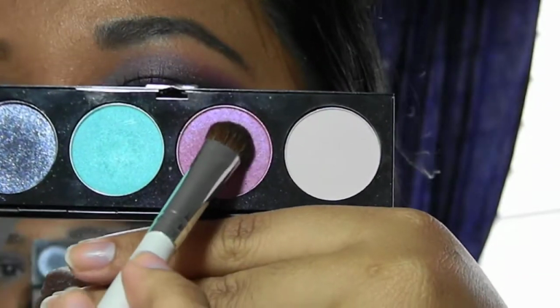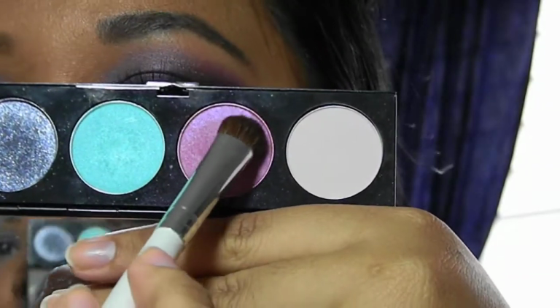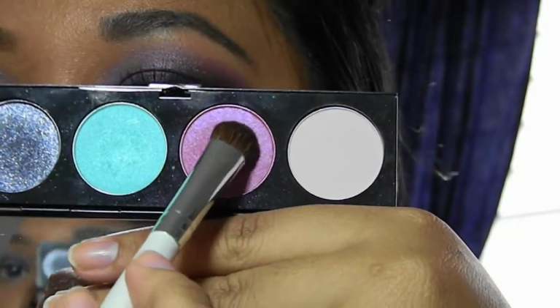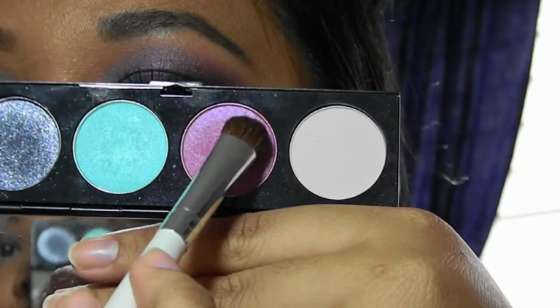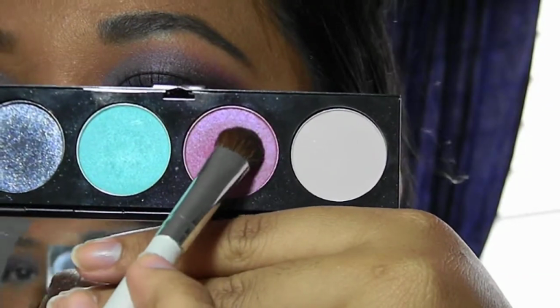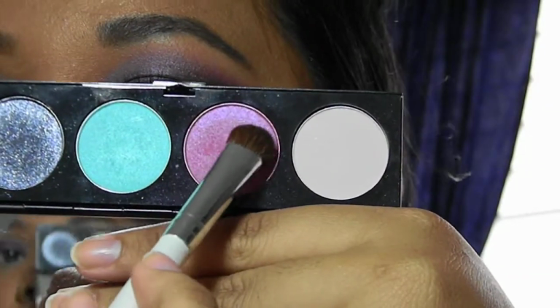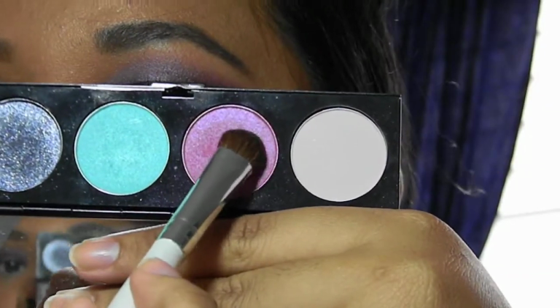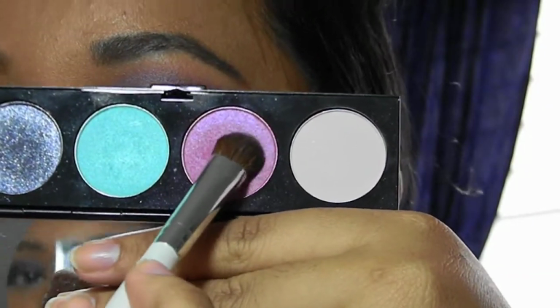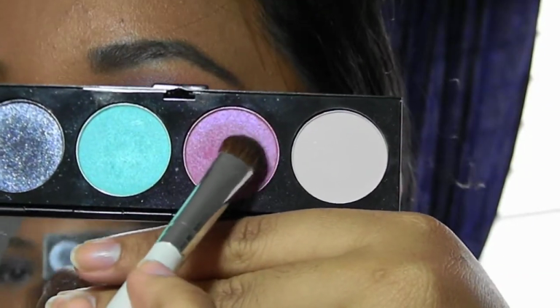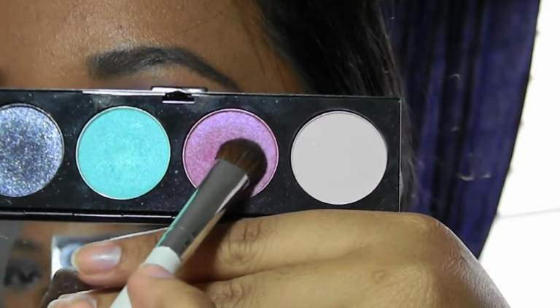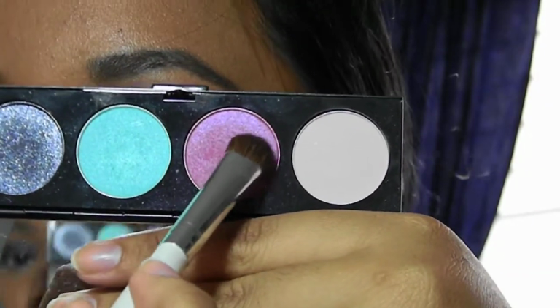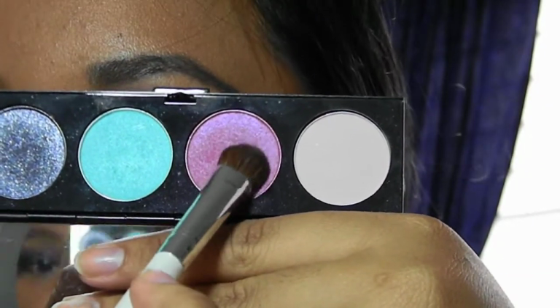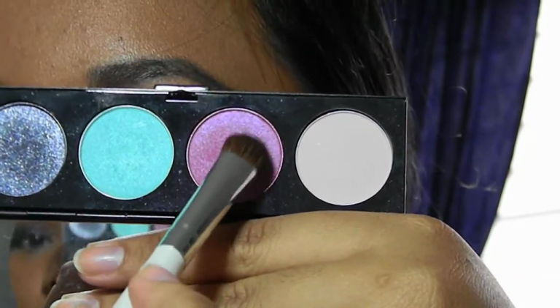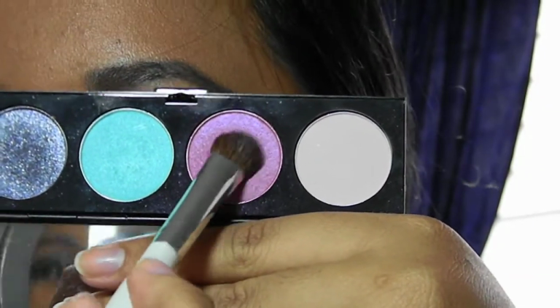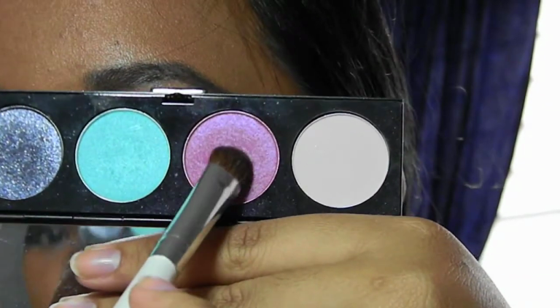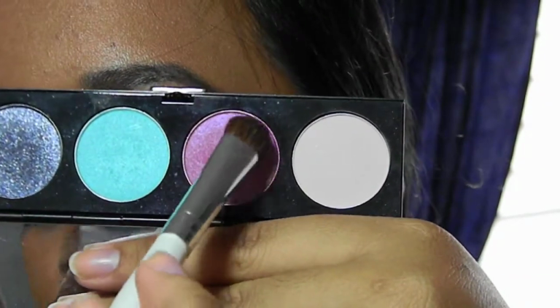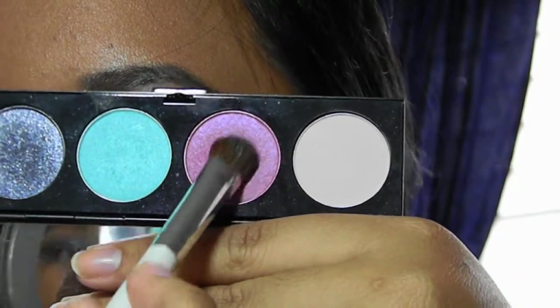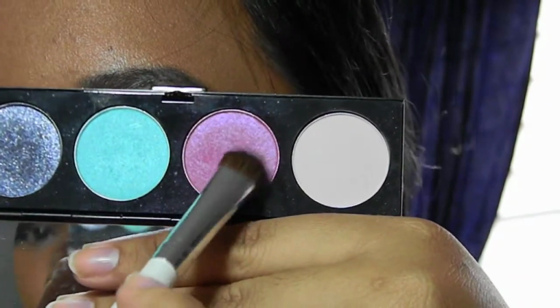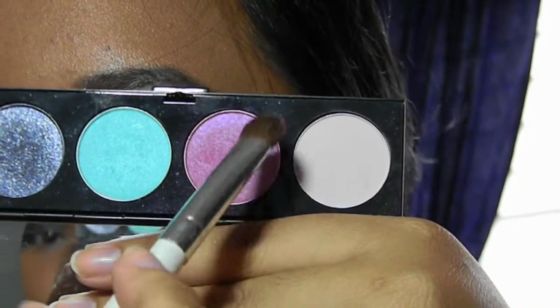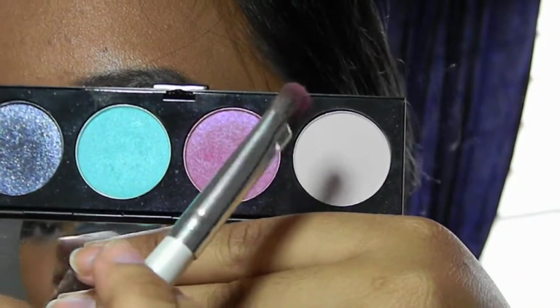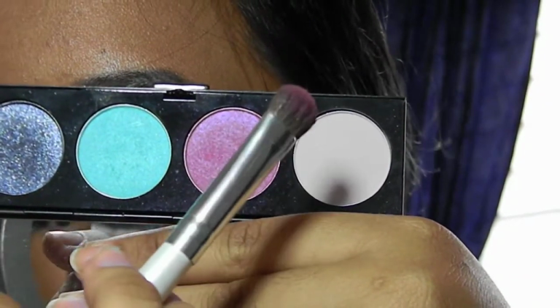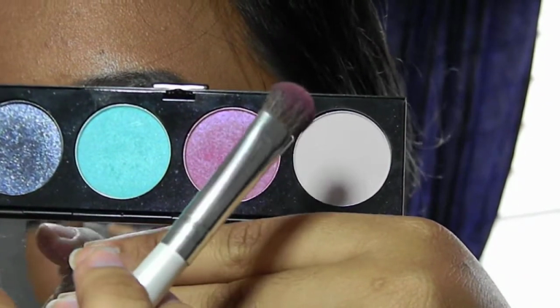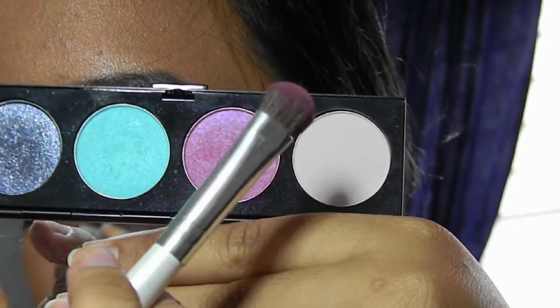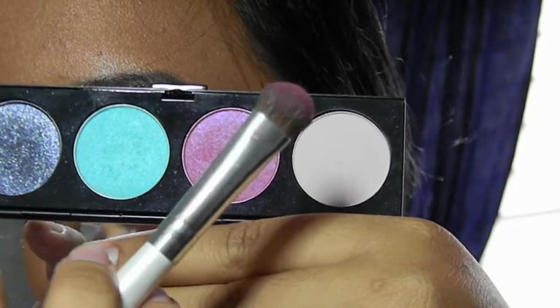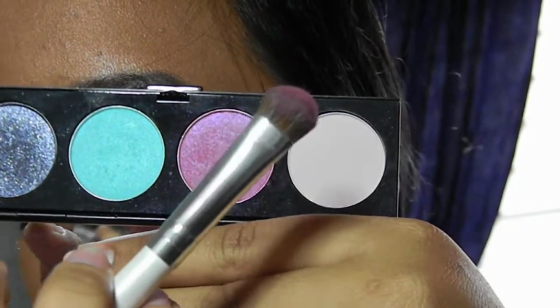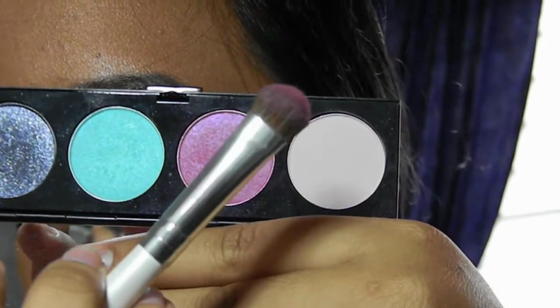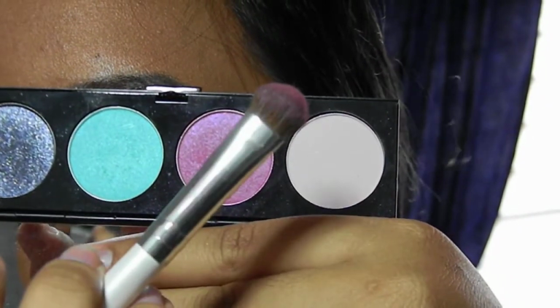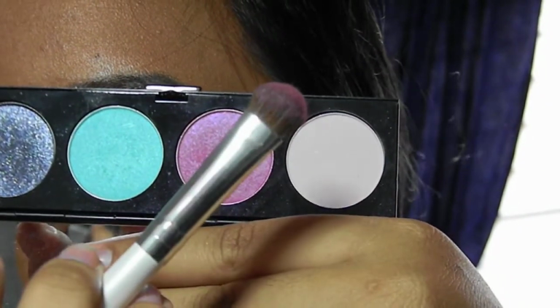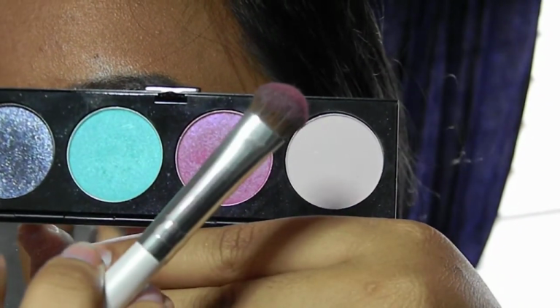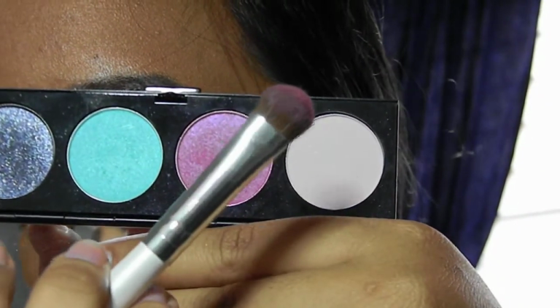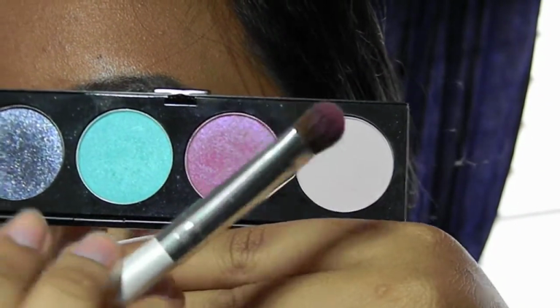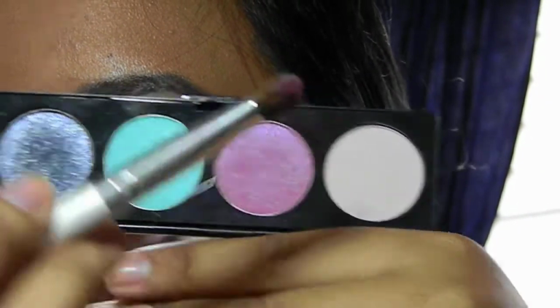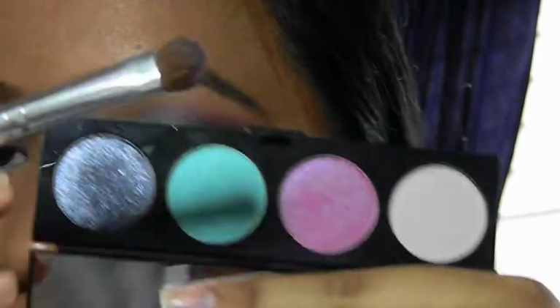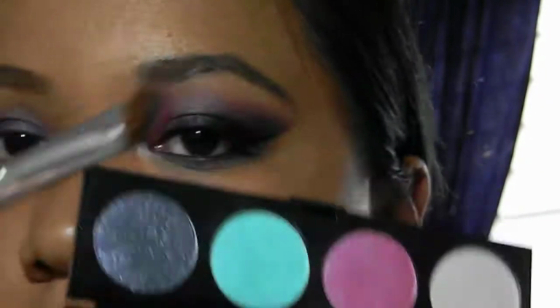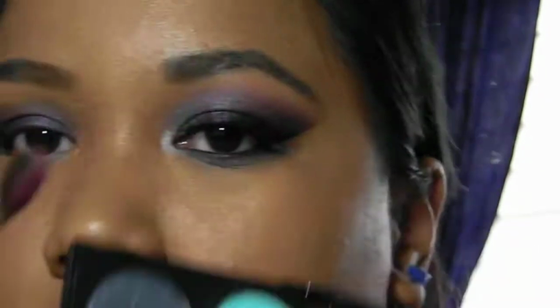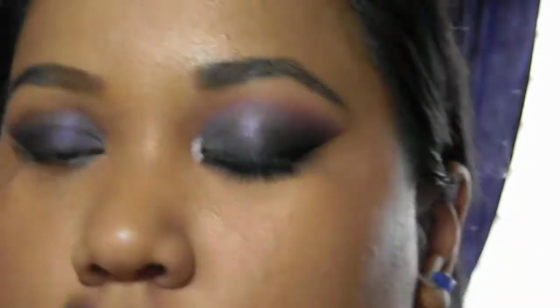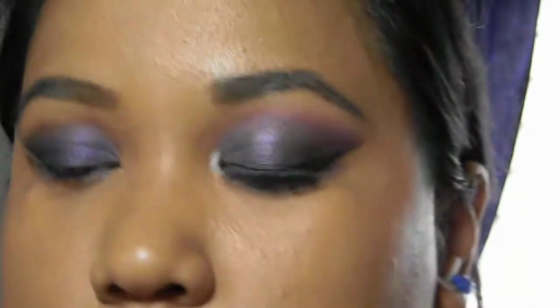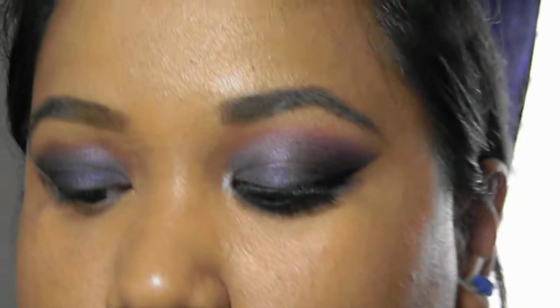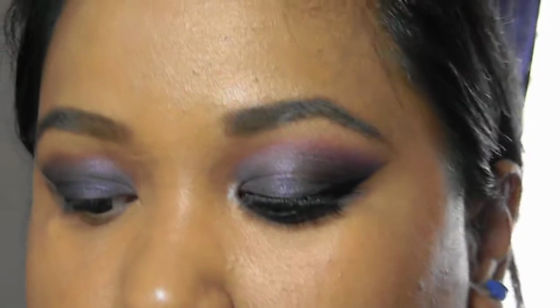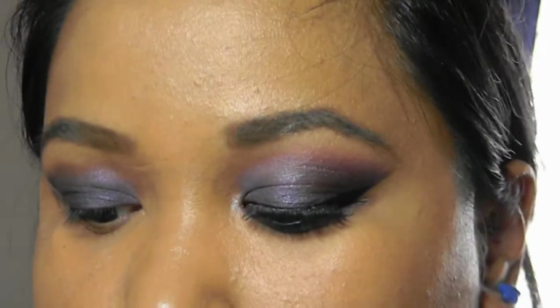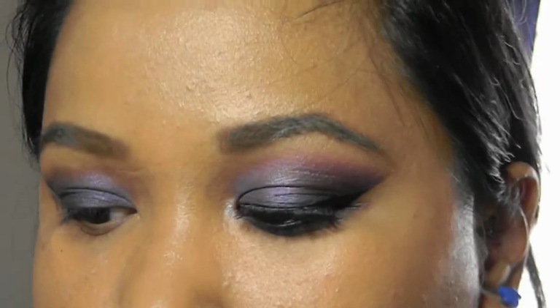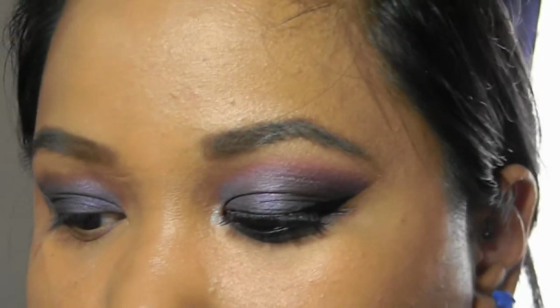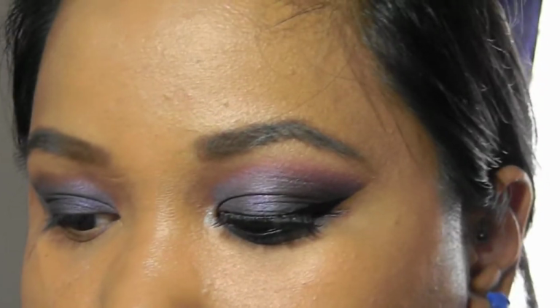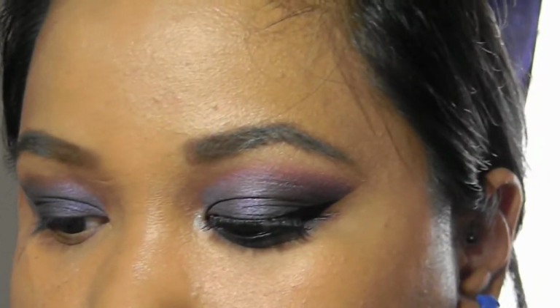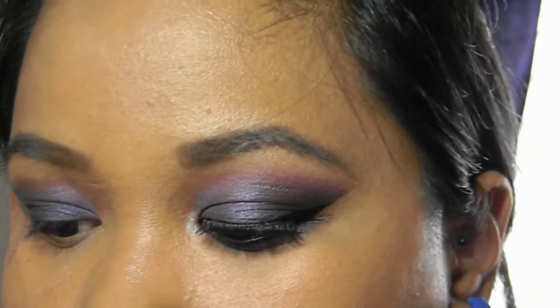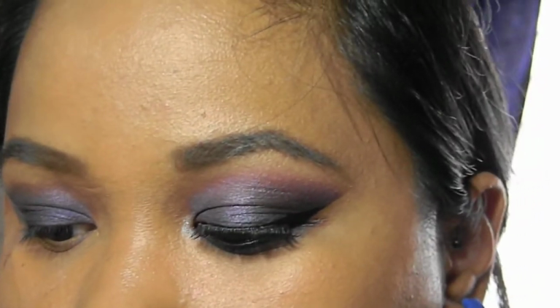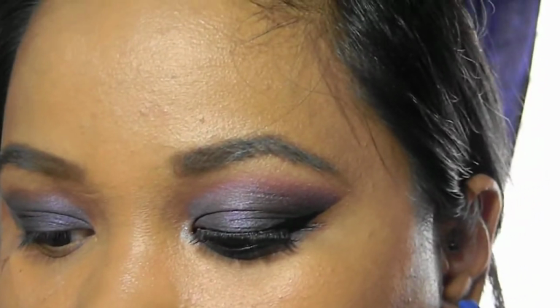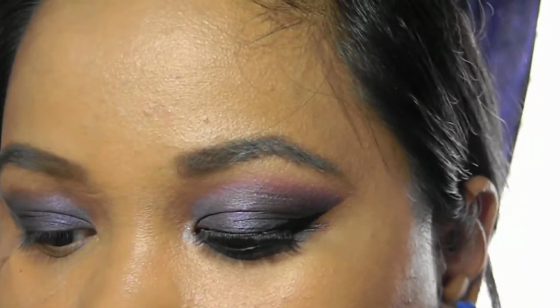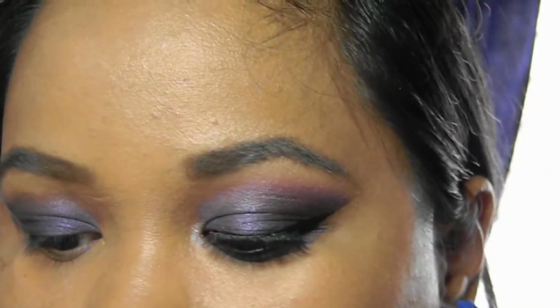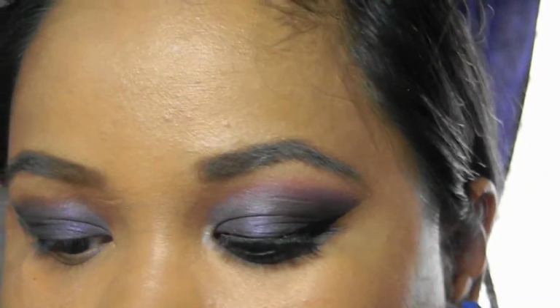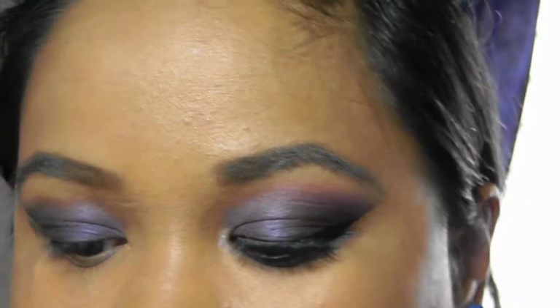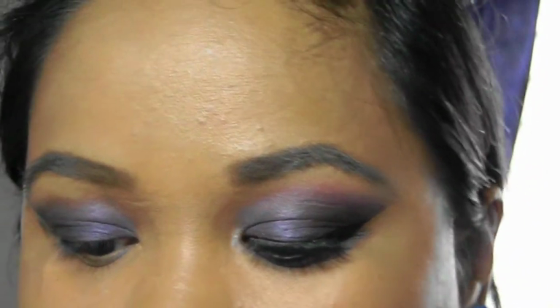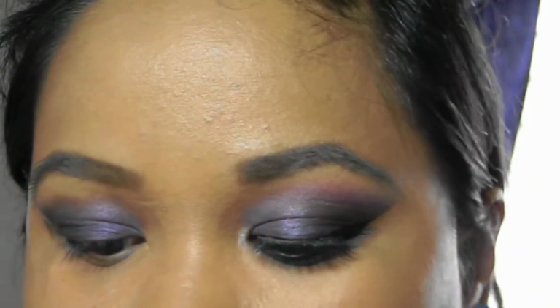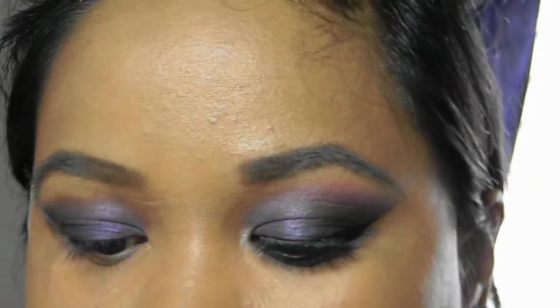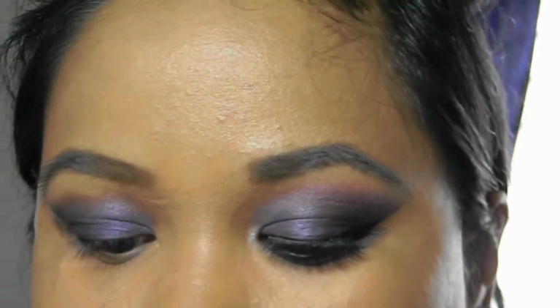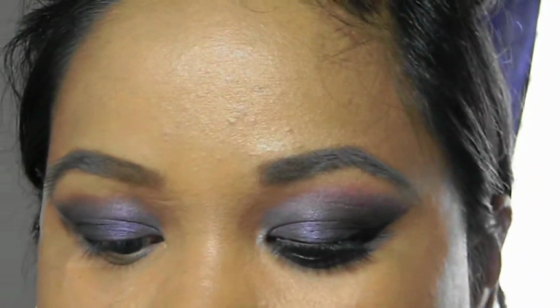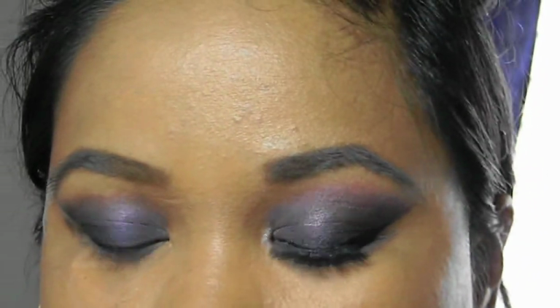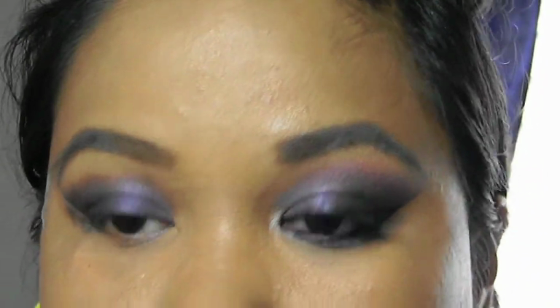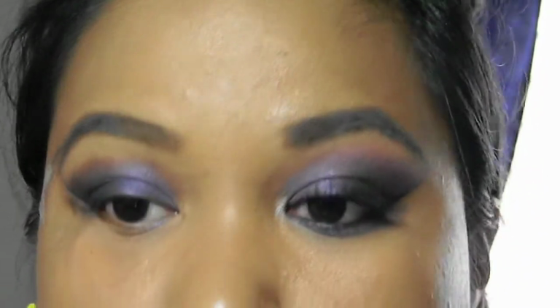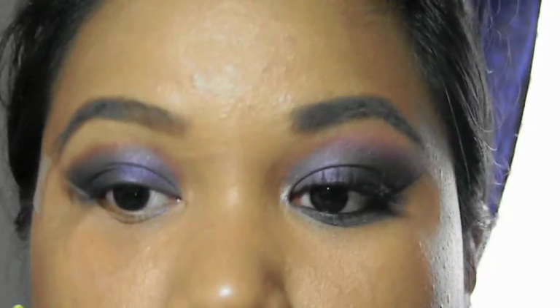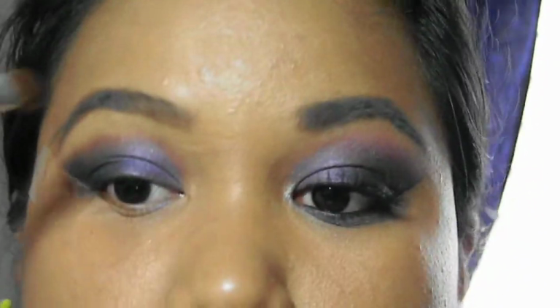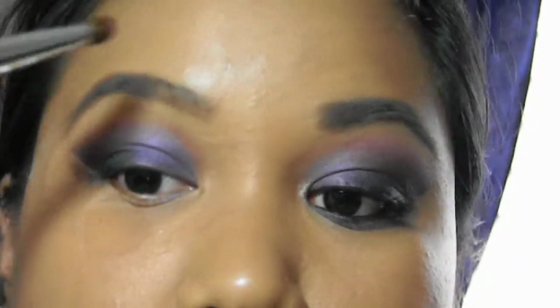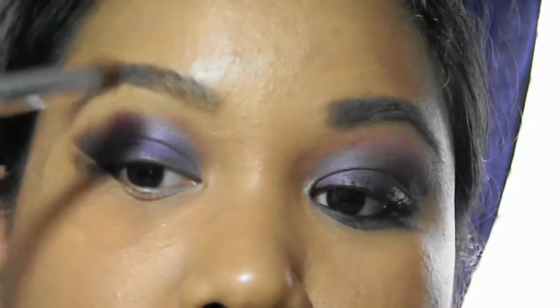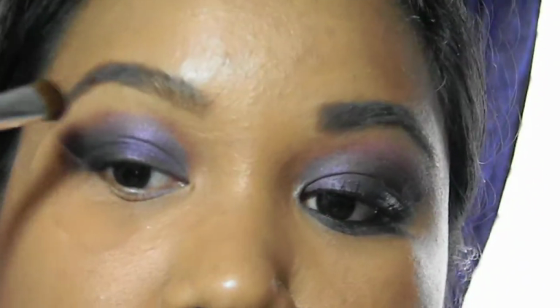Taking matte's Romping, I'm going to place it above my crease, blending it down into the black and into the purple.